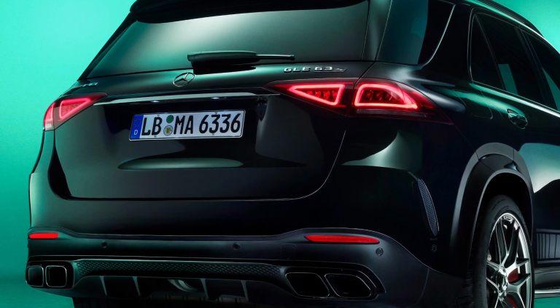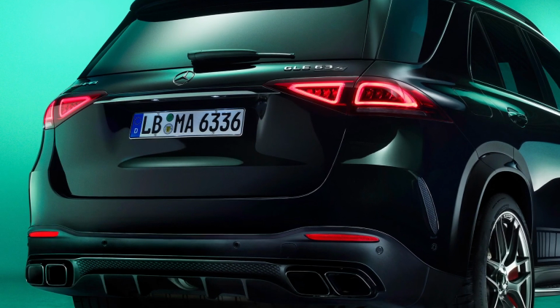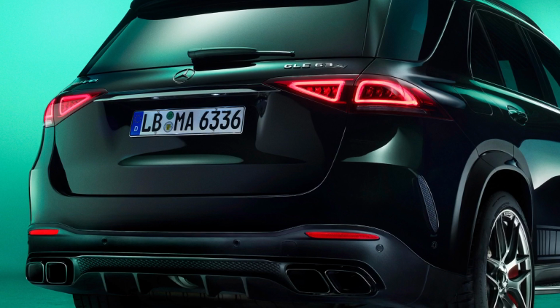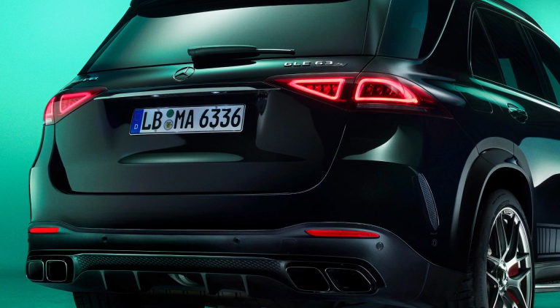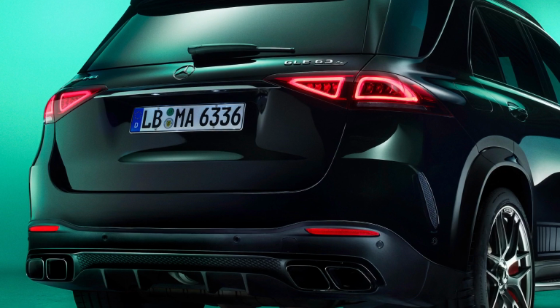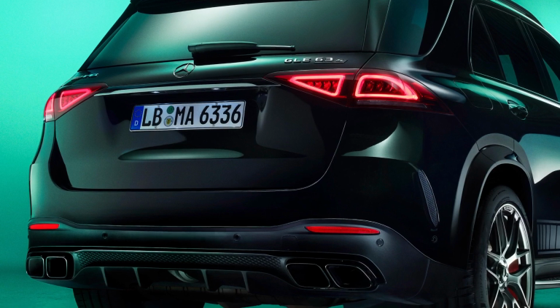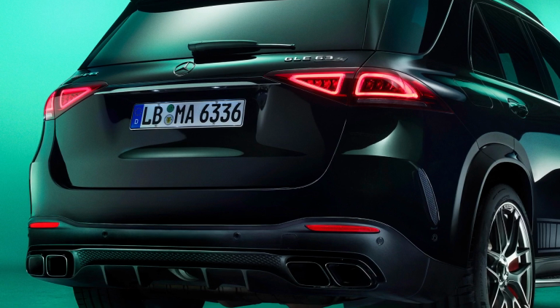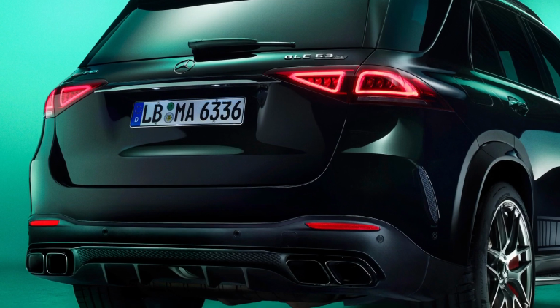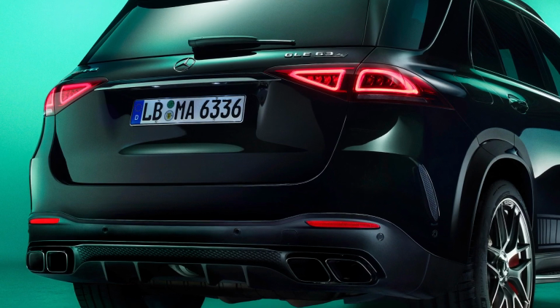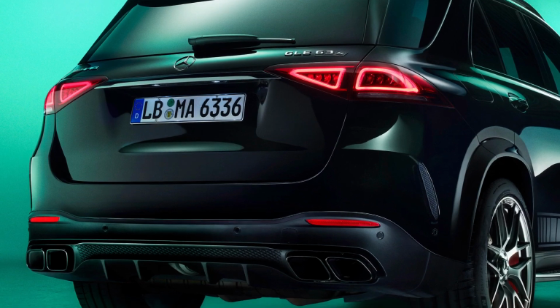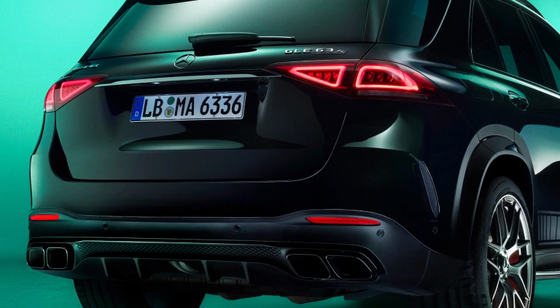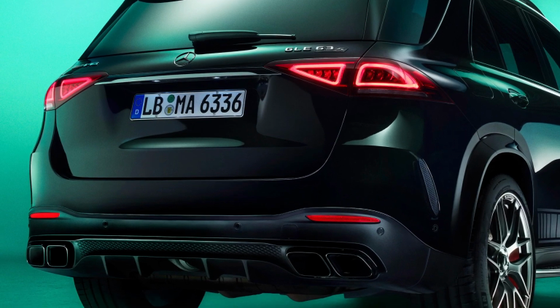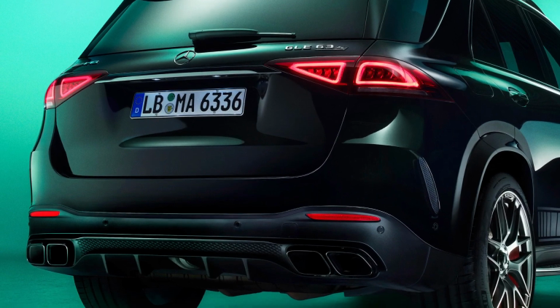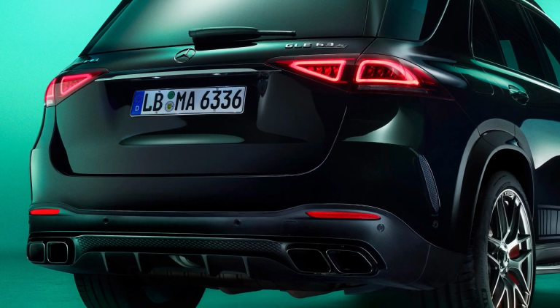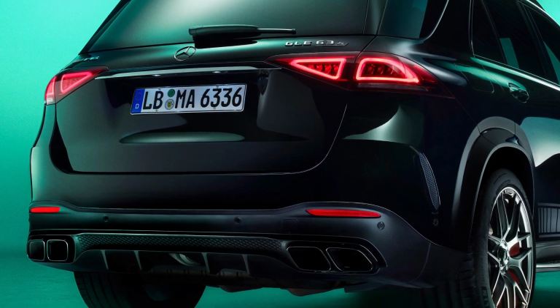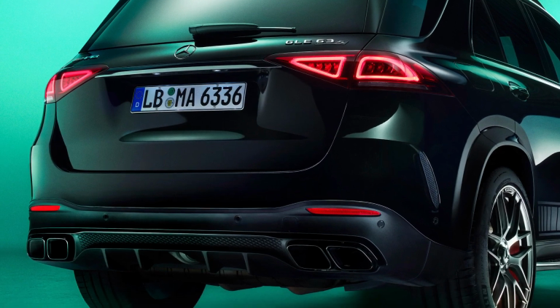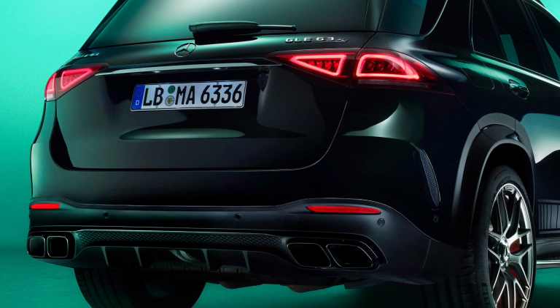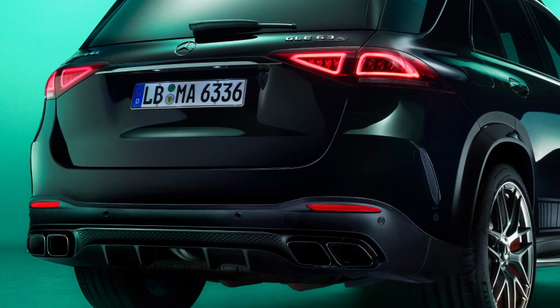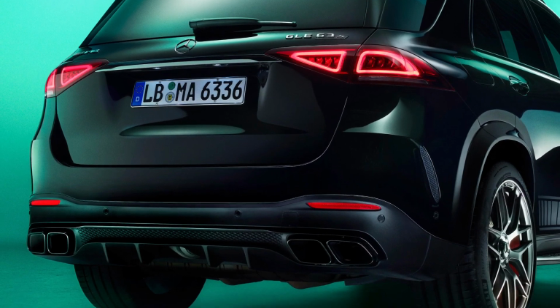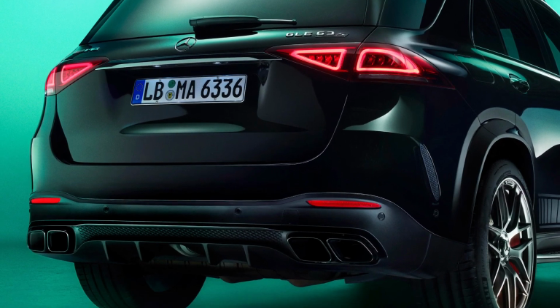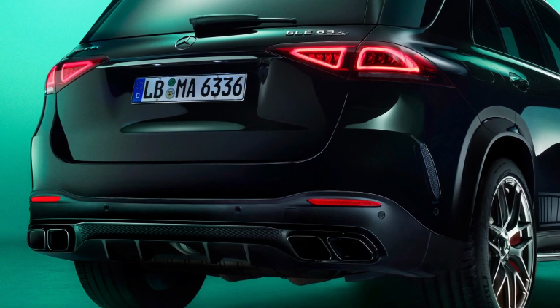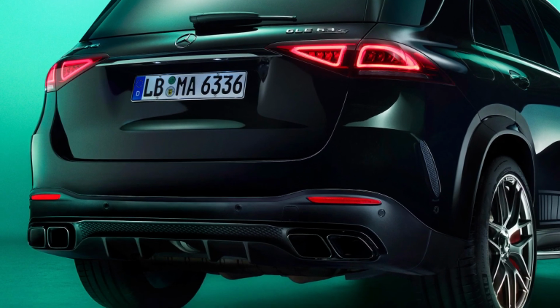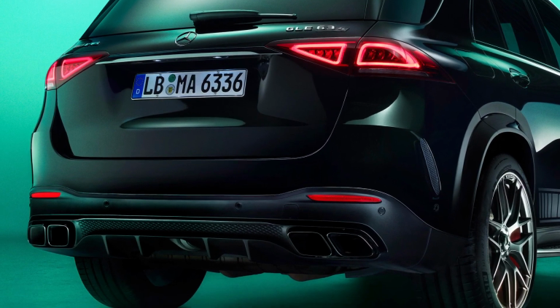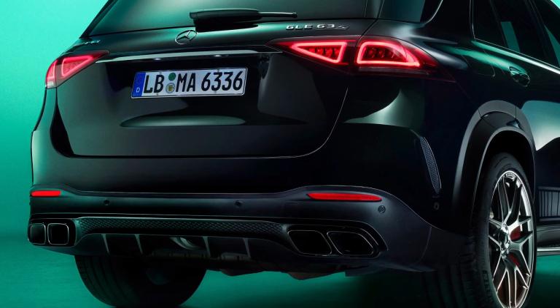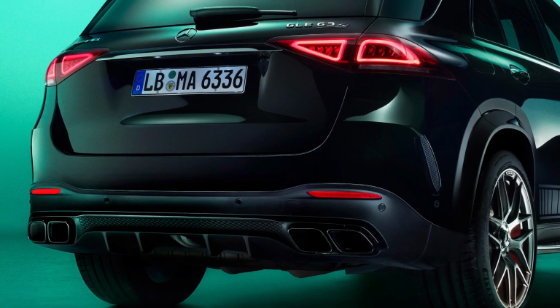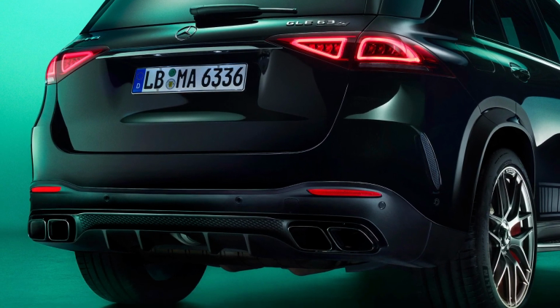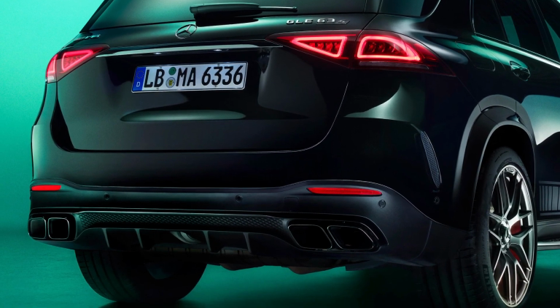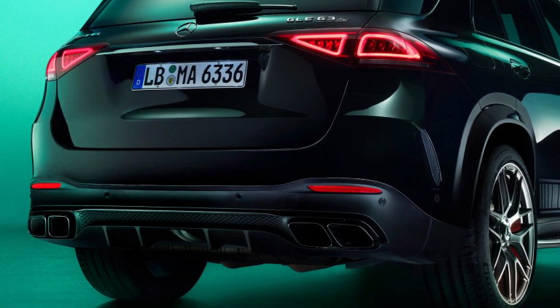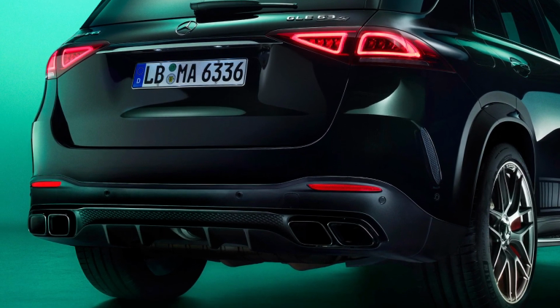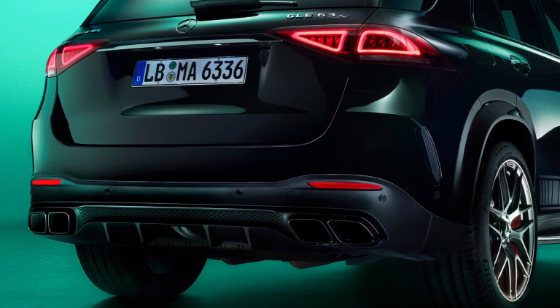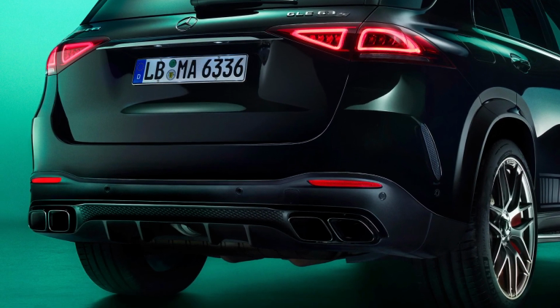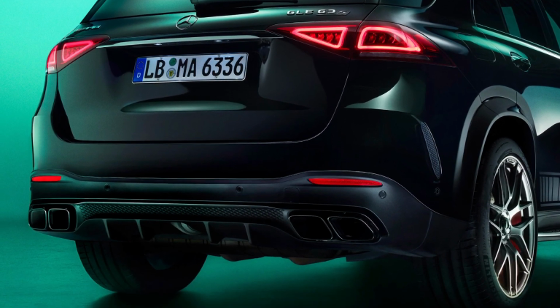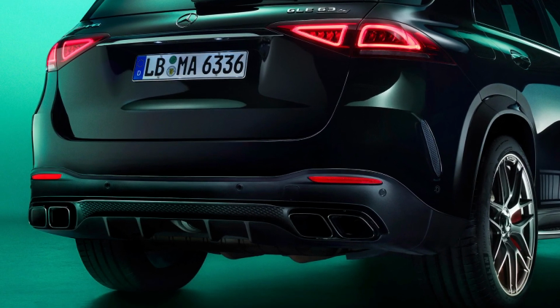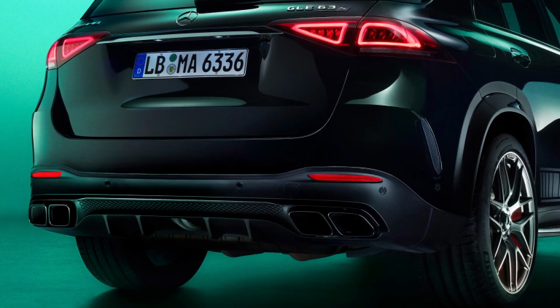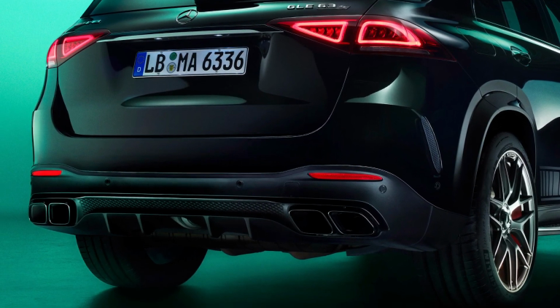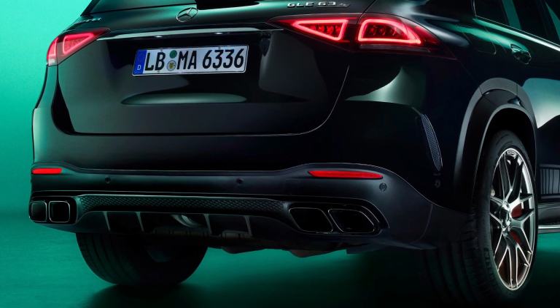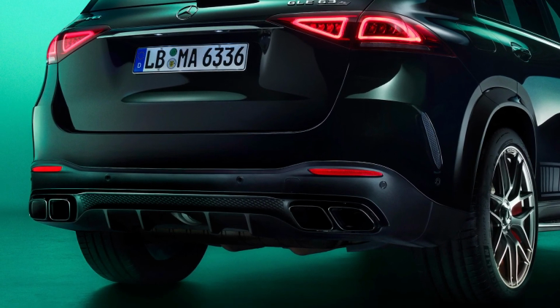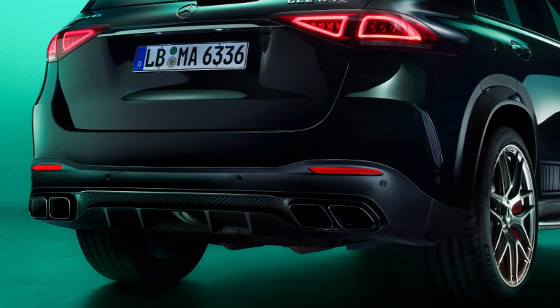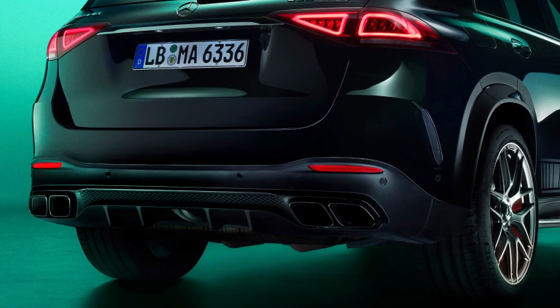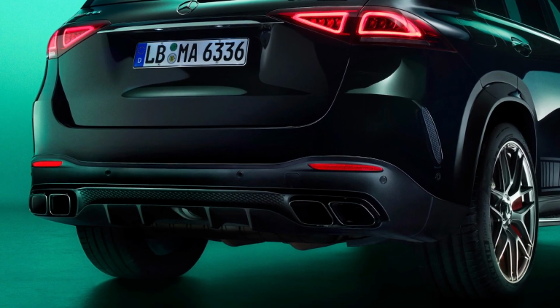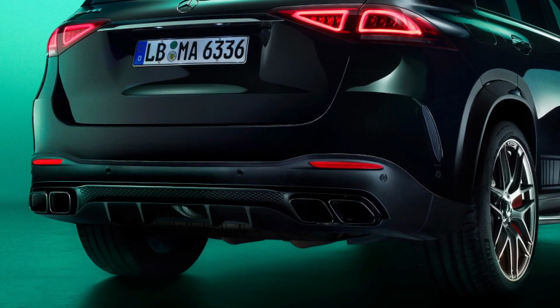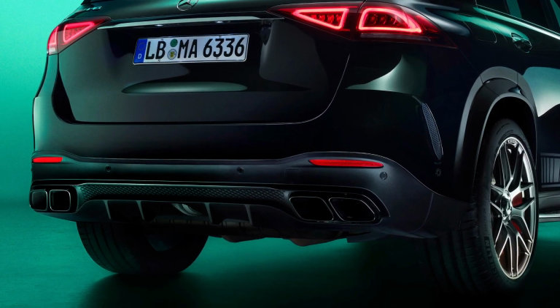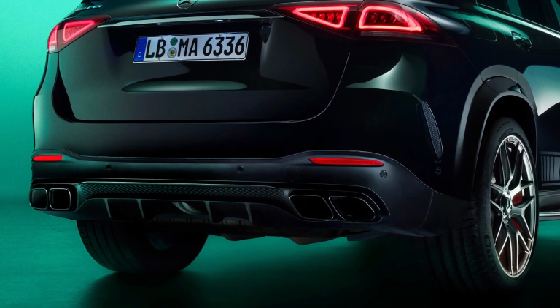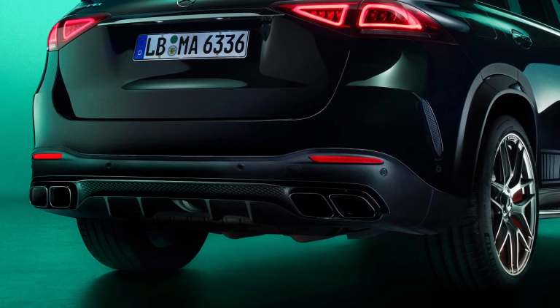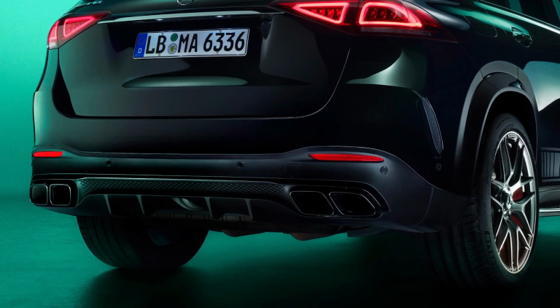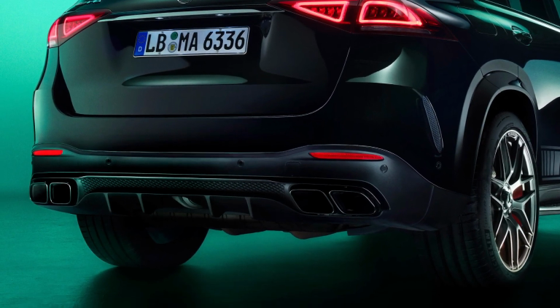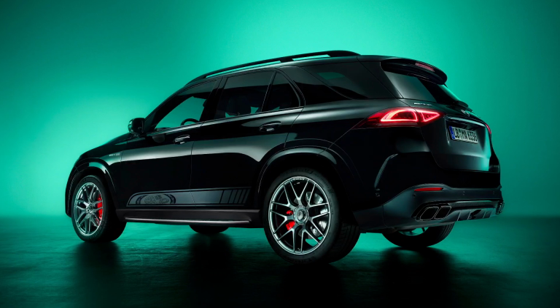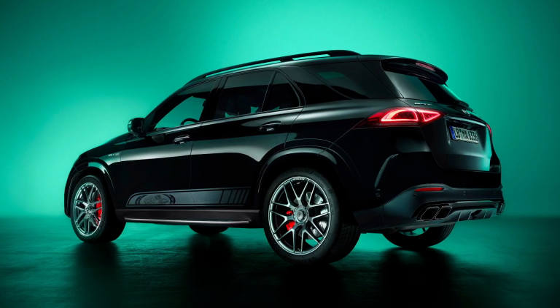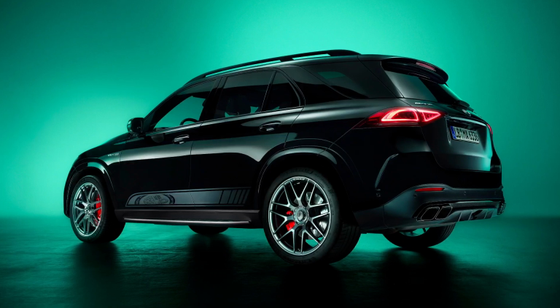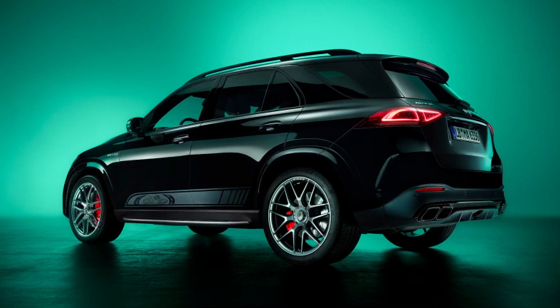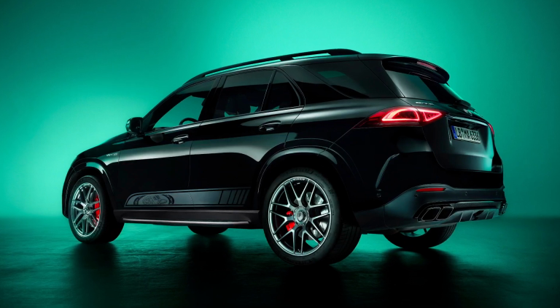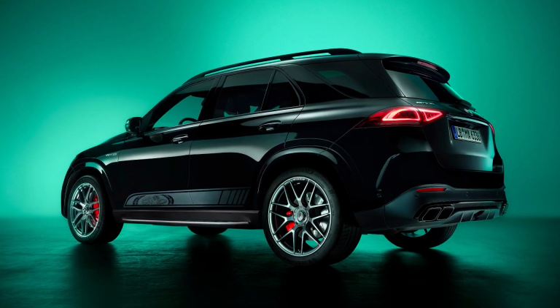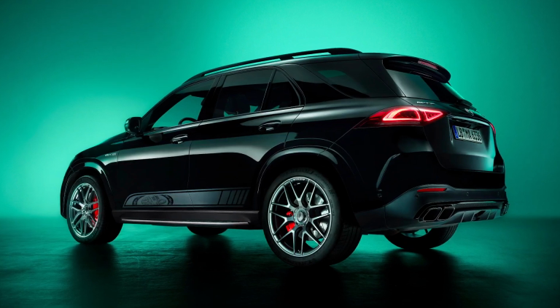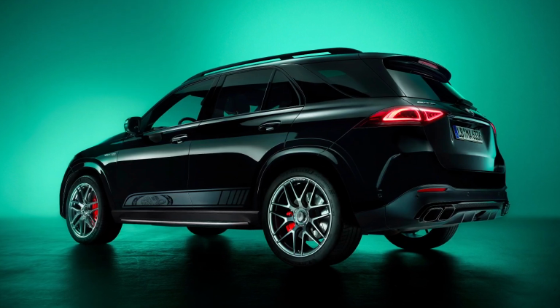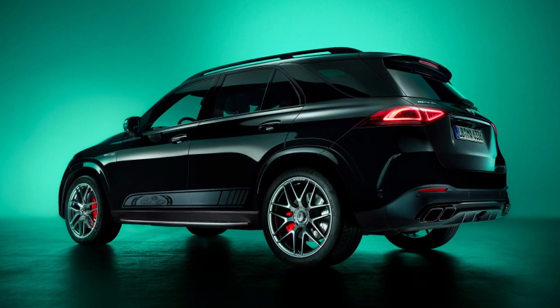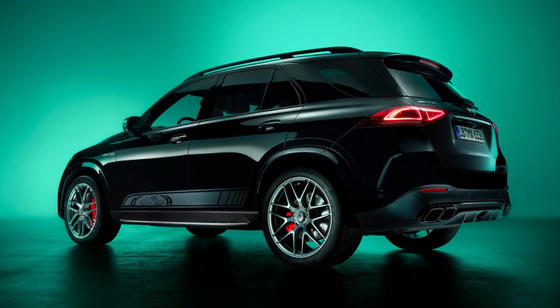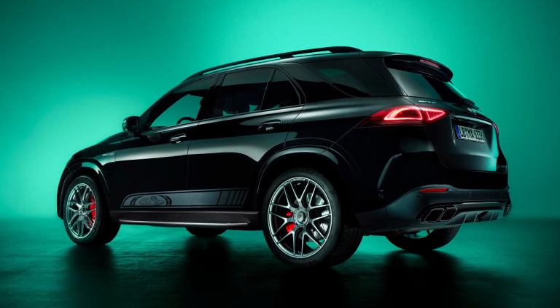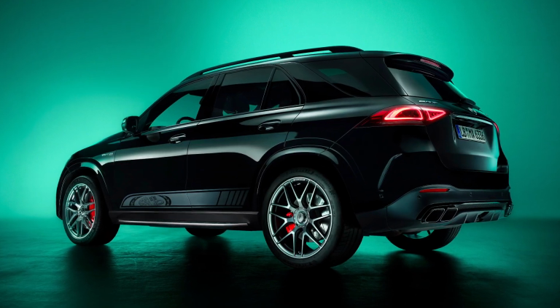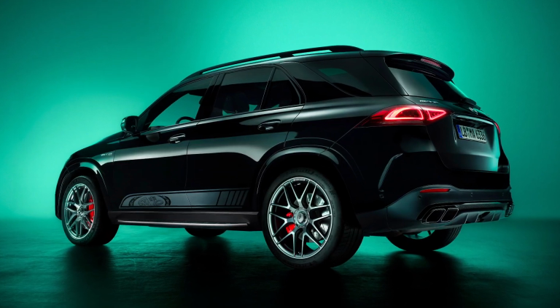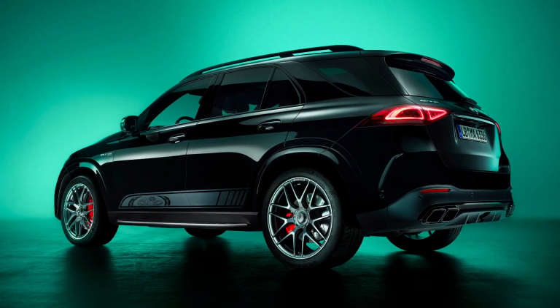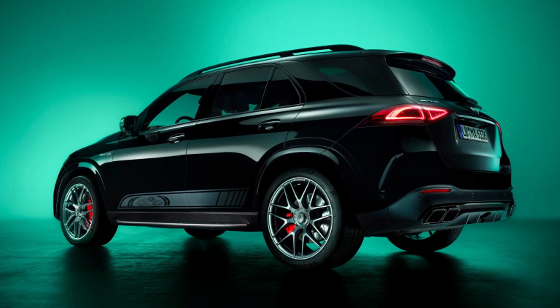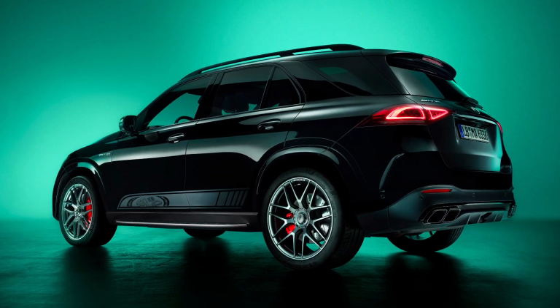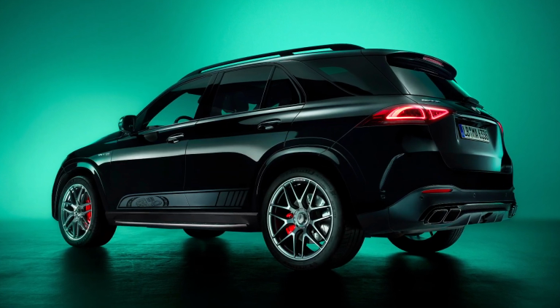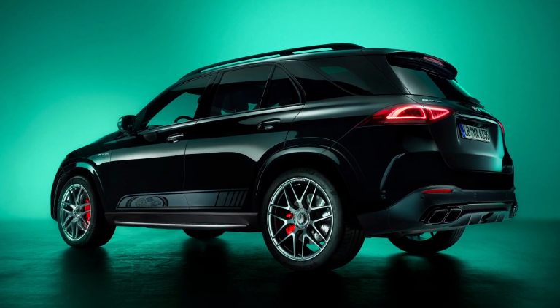If you like this limited edition of the Mercedes AMG GLE, please hit the like button and subscribe.